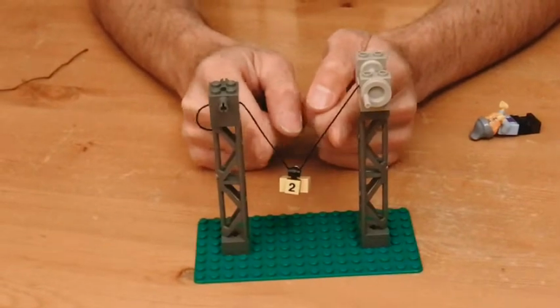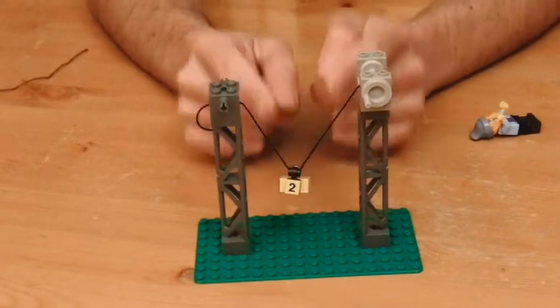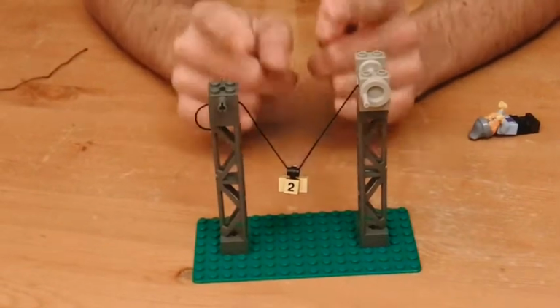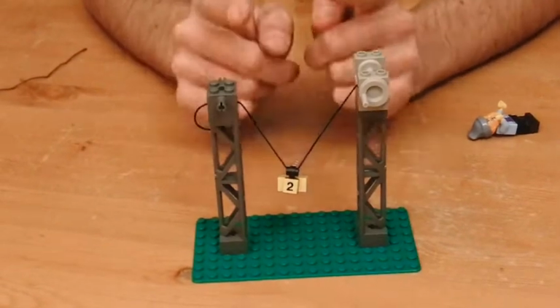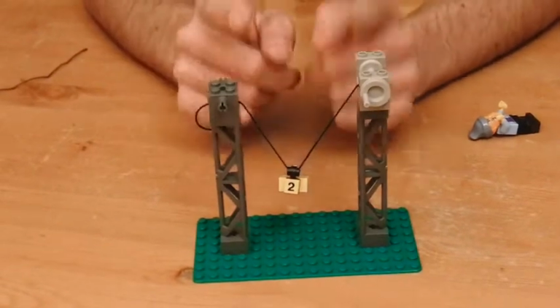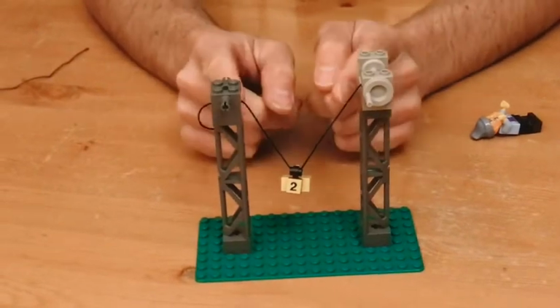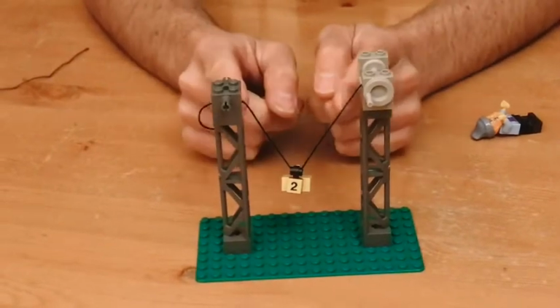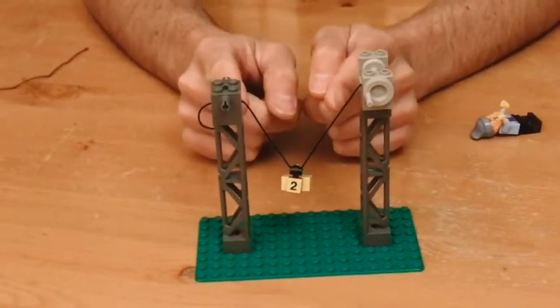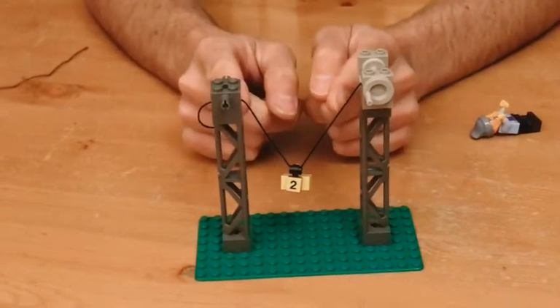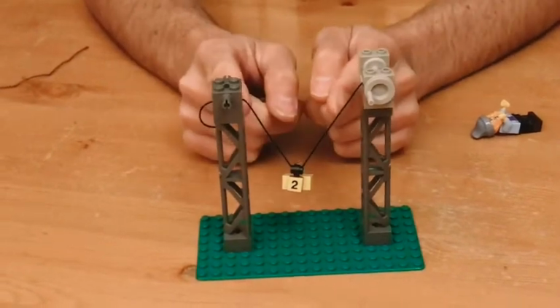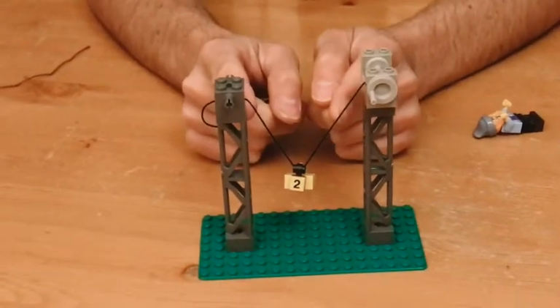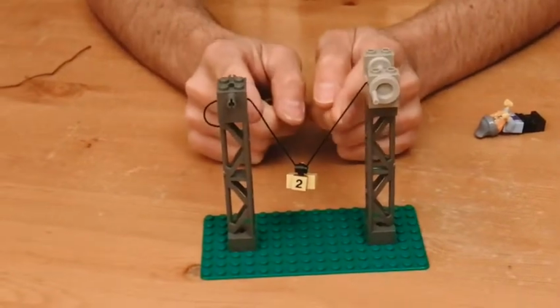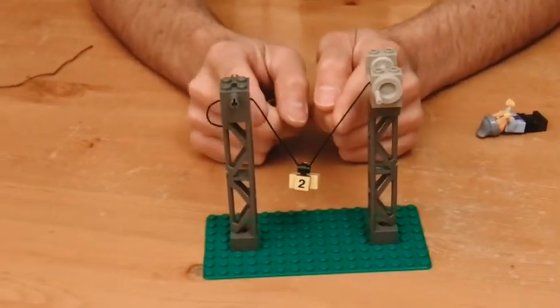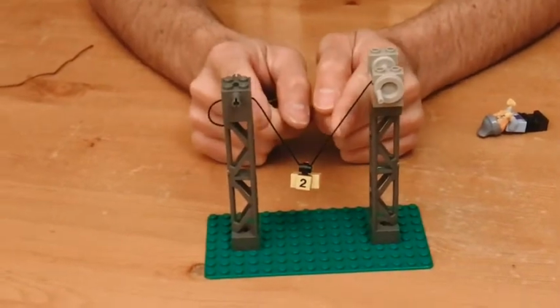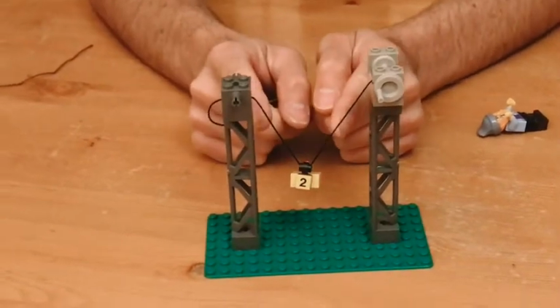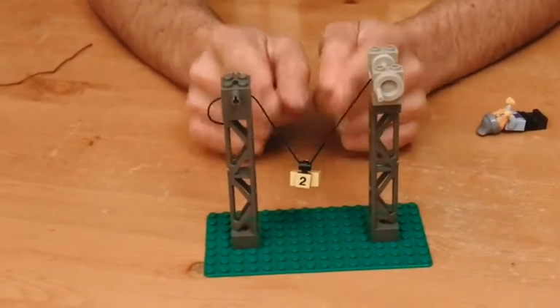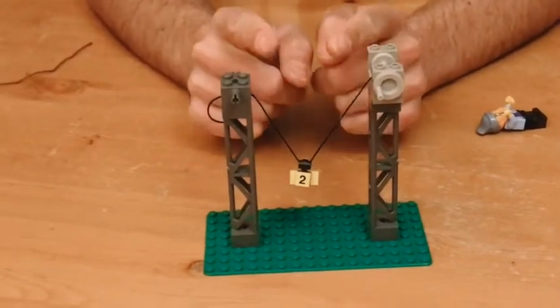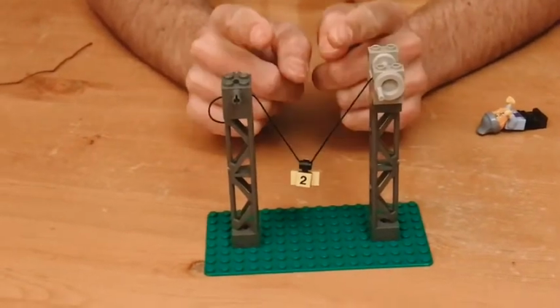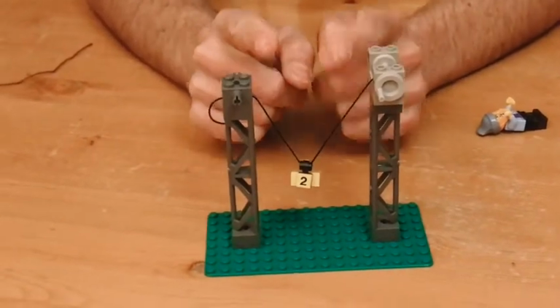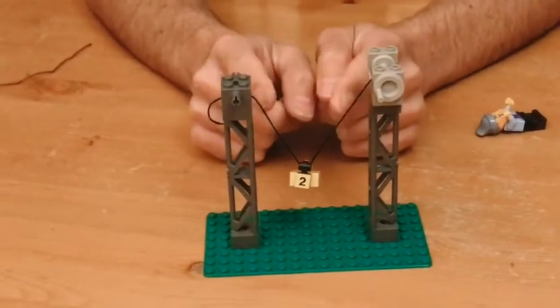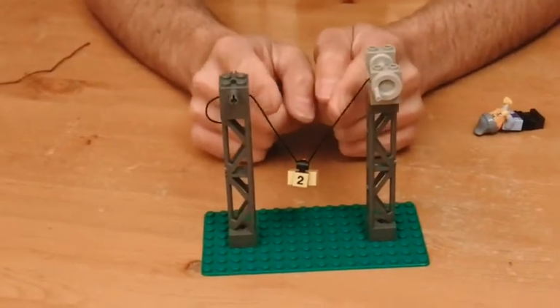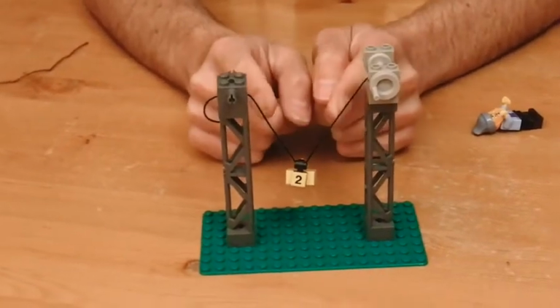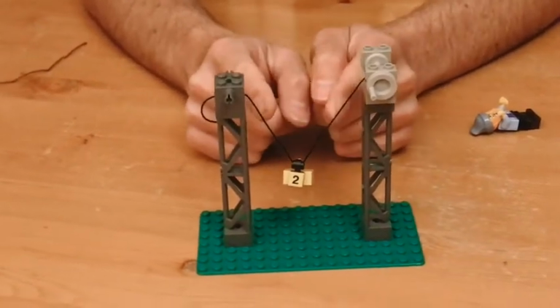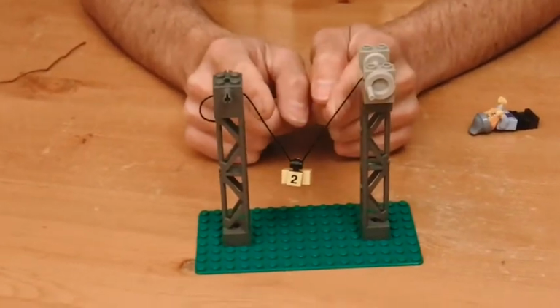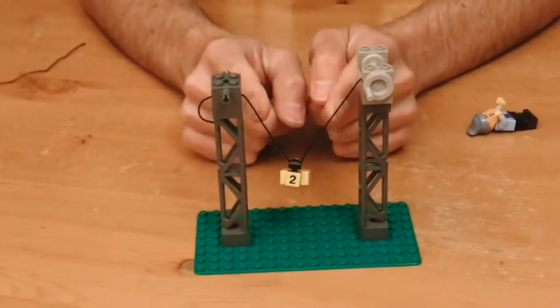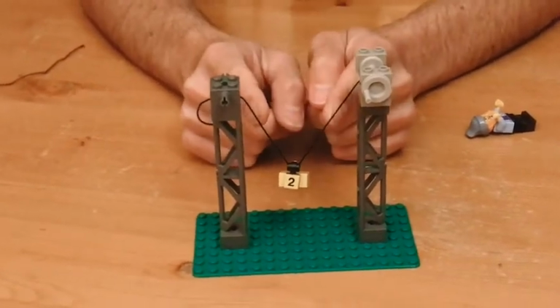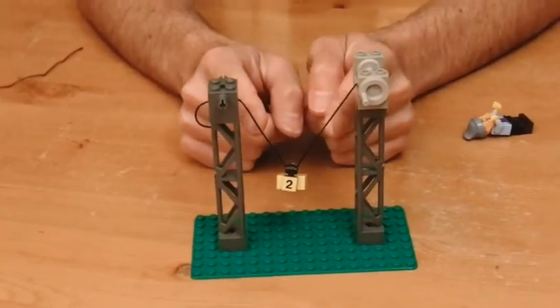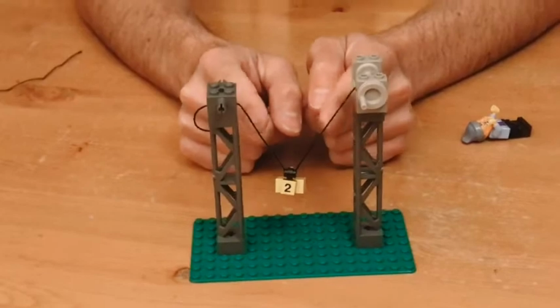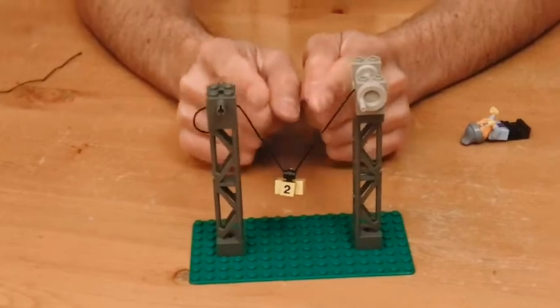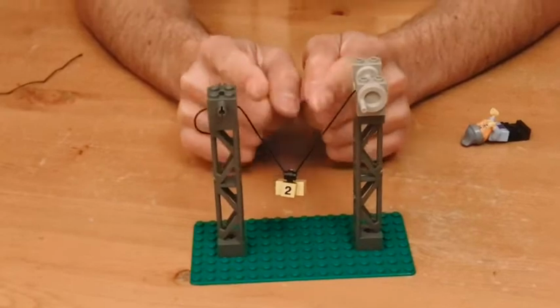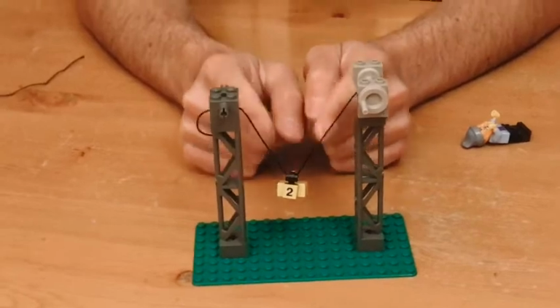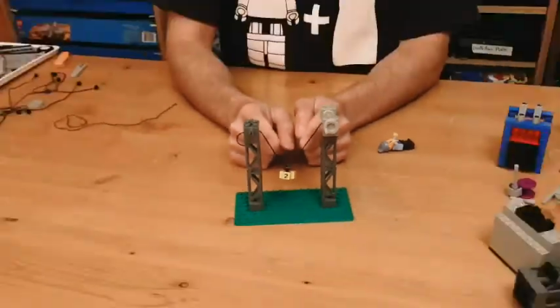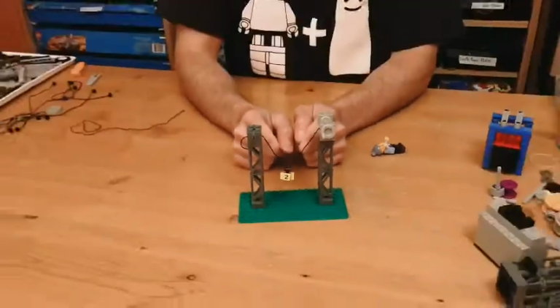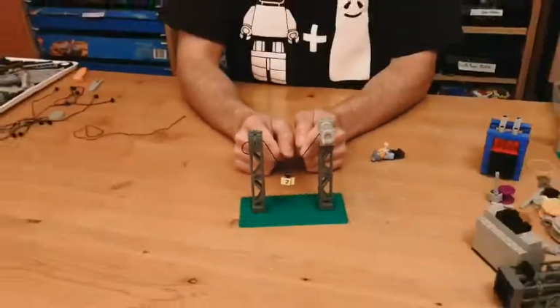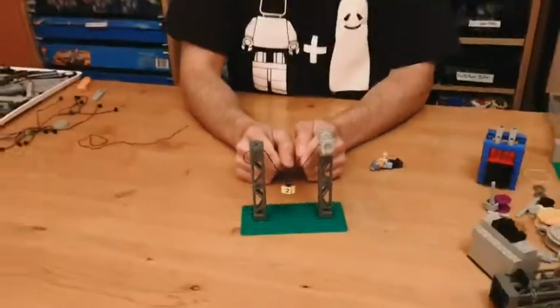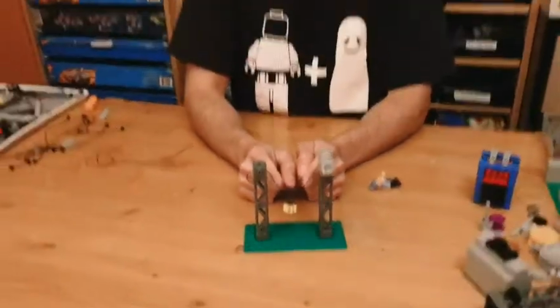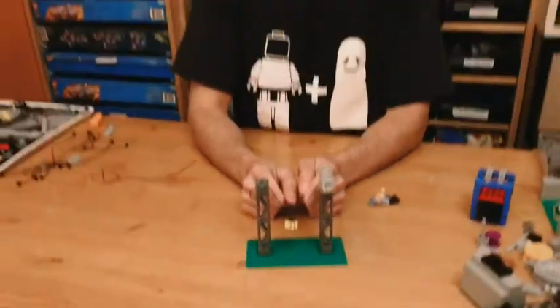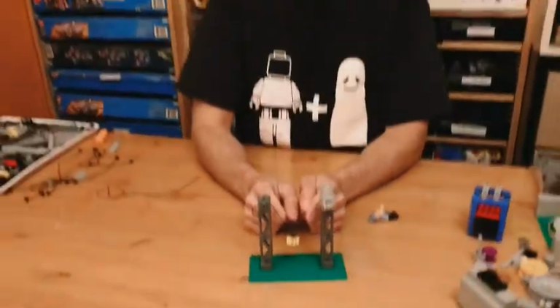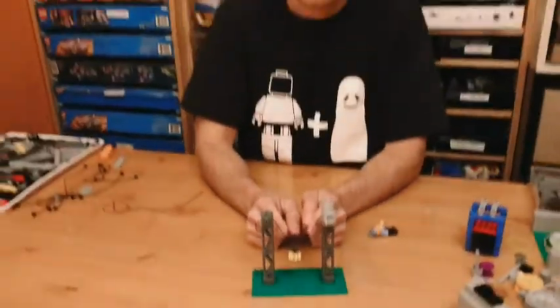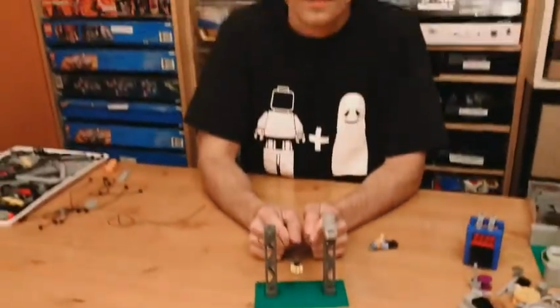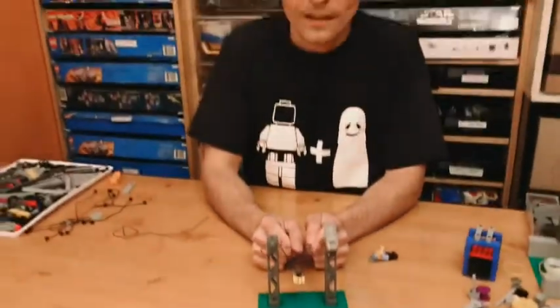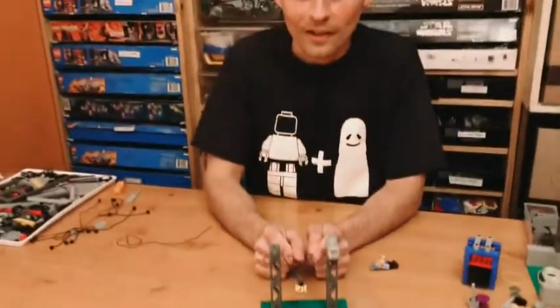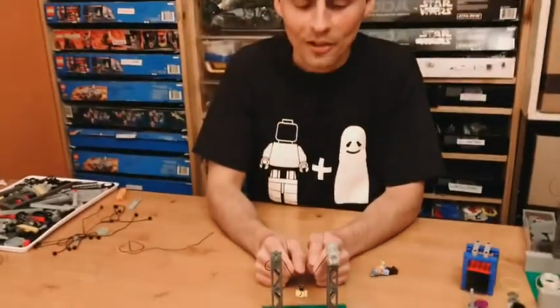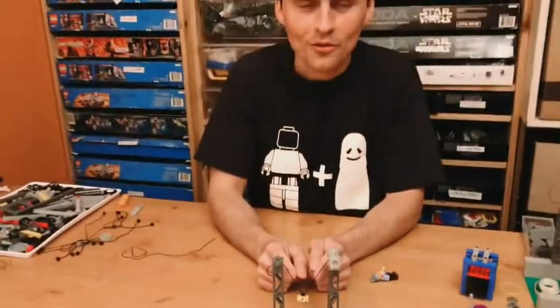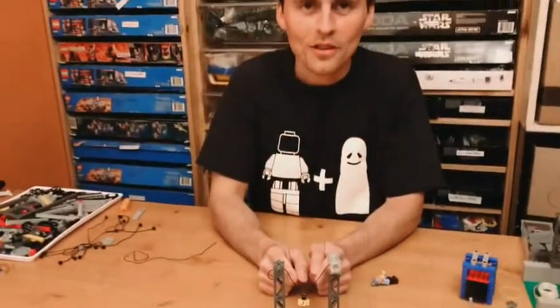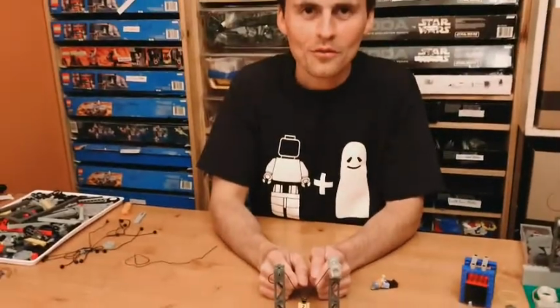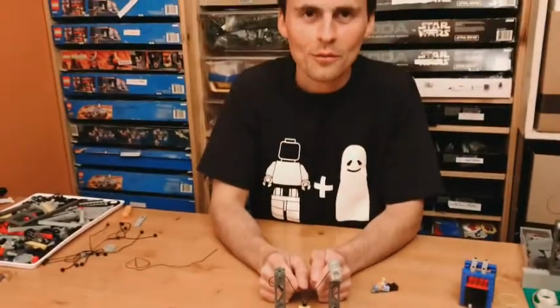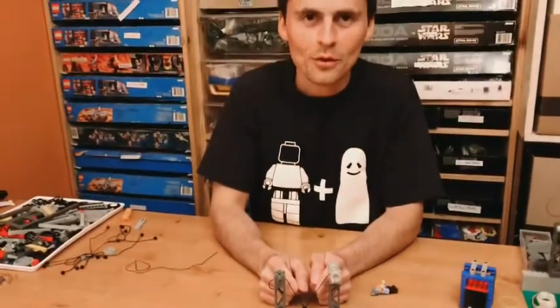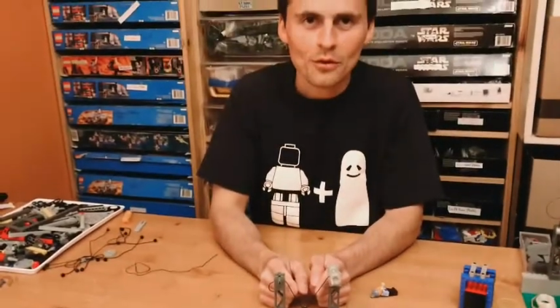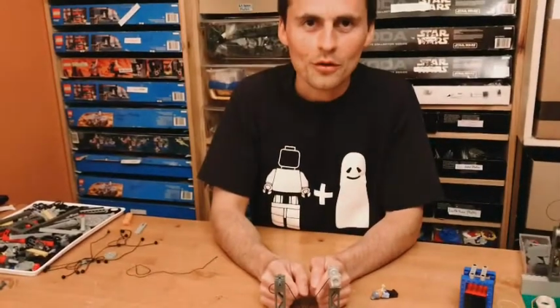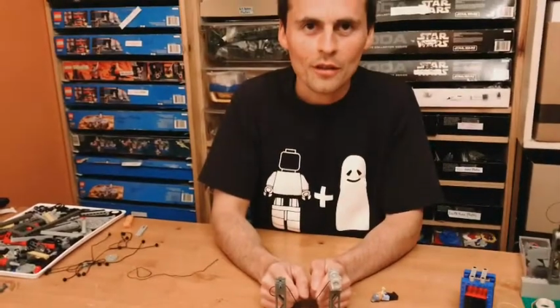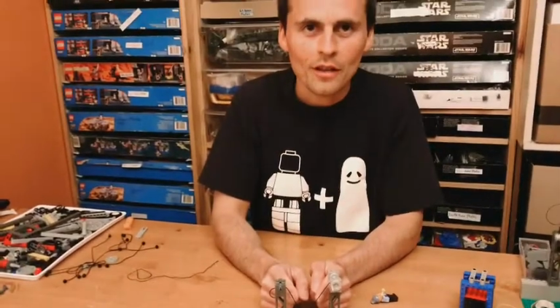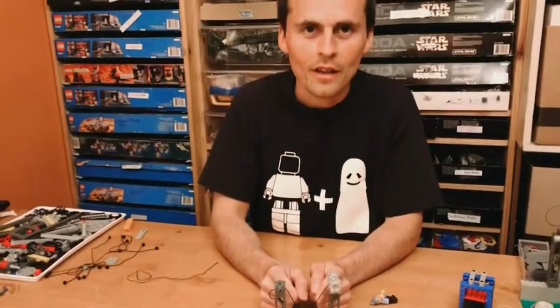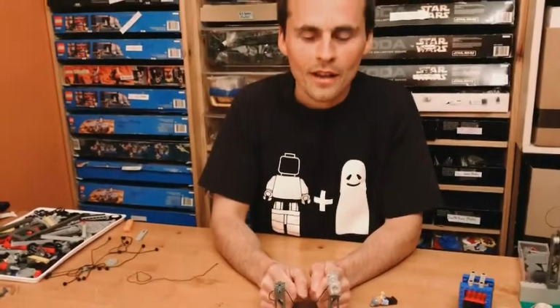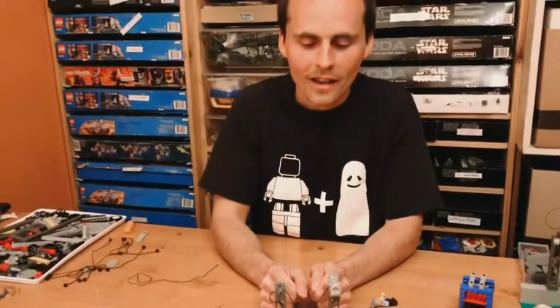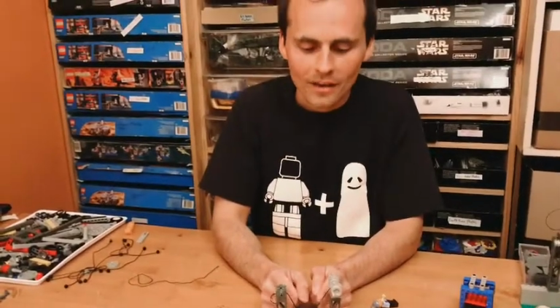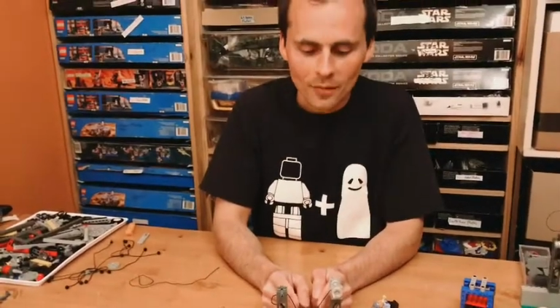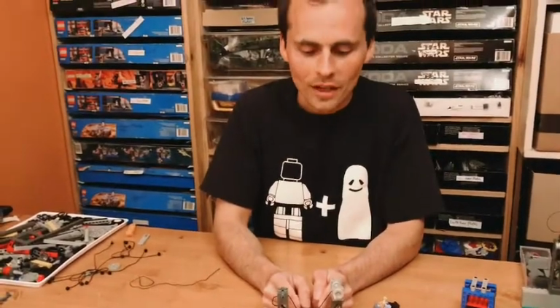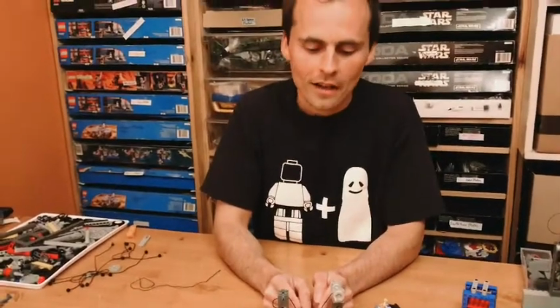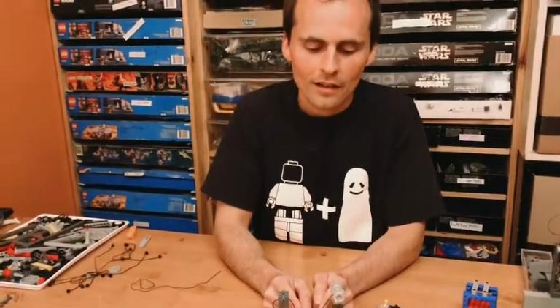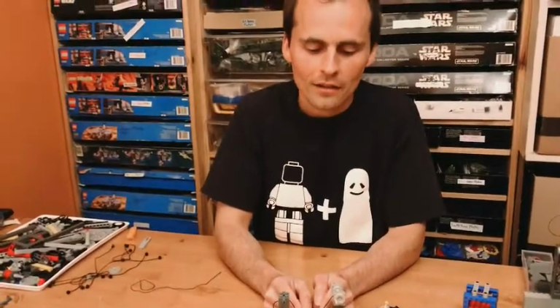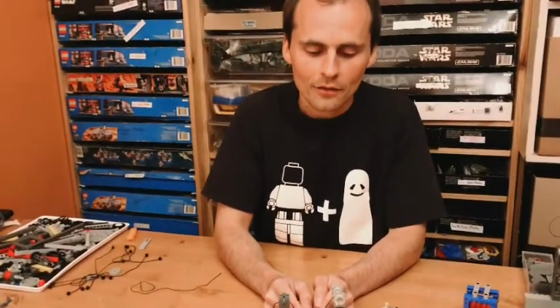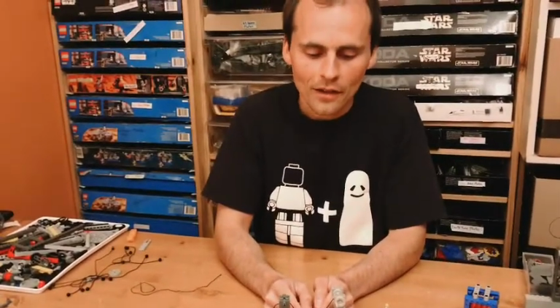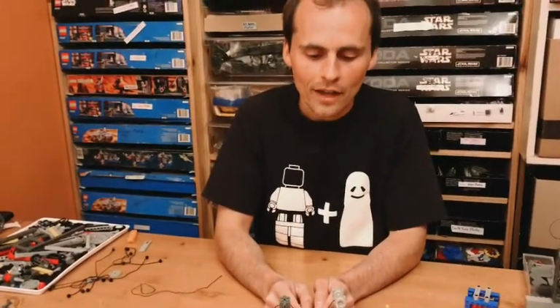And if that doesn't make sense, I'm going to link a video that's all about pulleys, load distribution, and mechanical advantage.